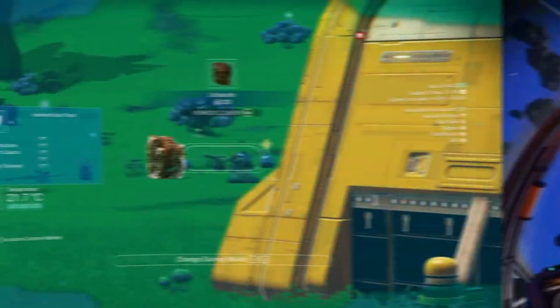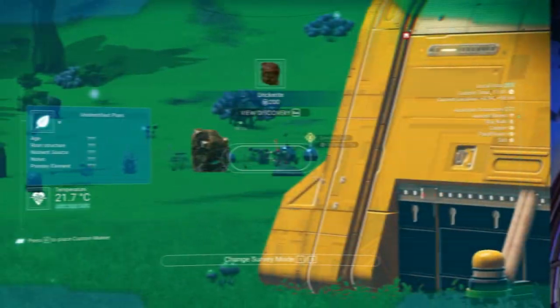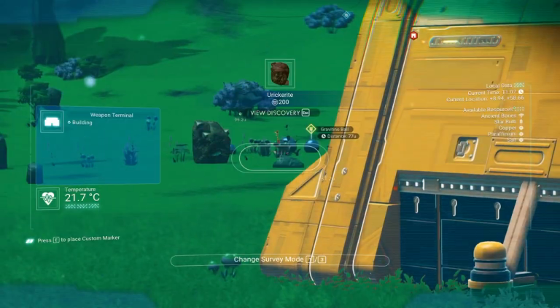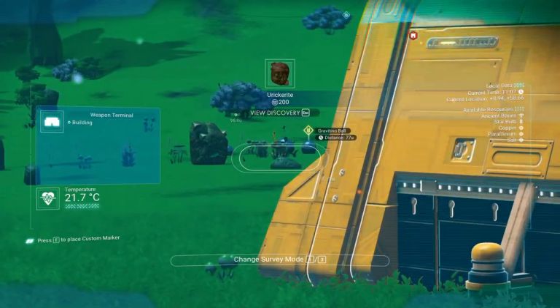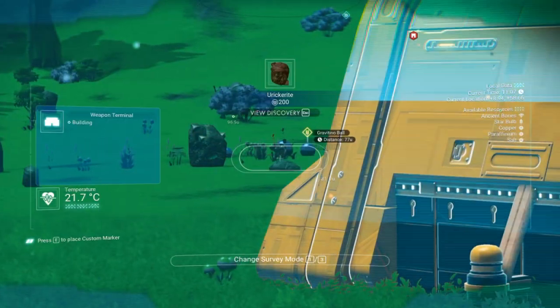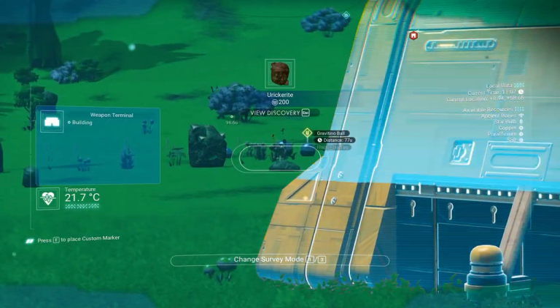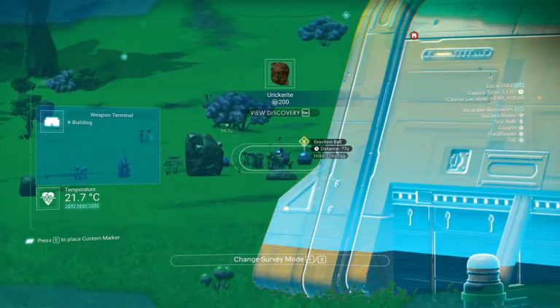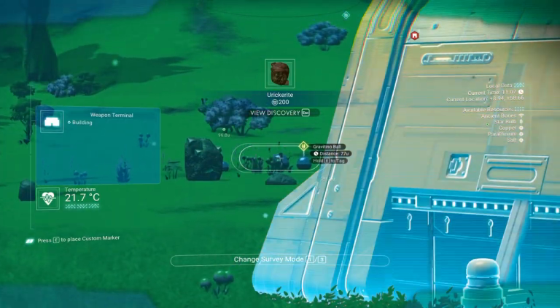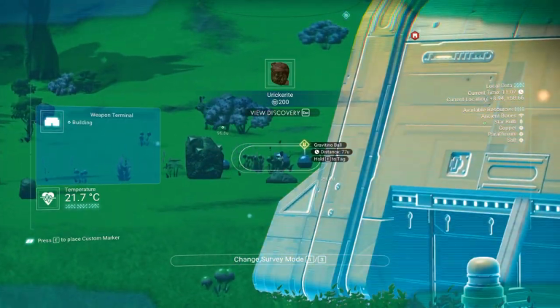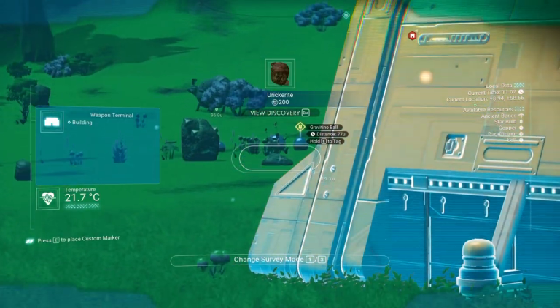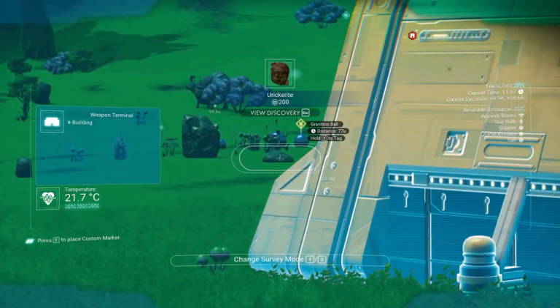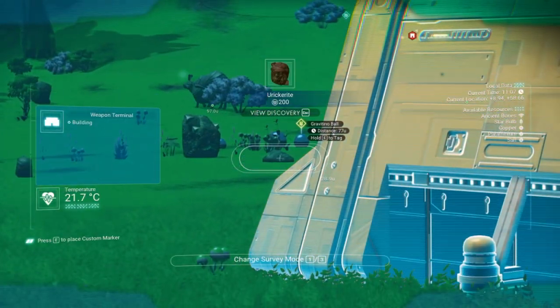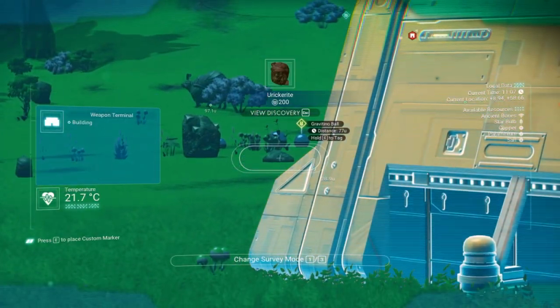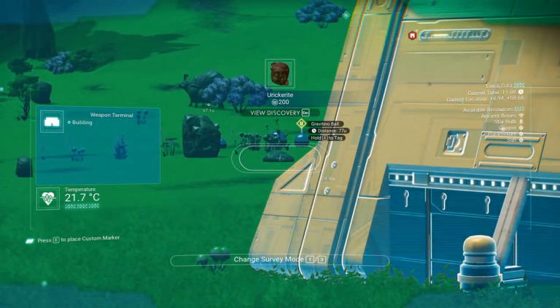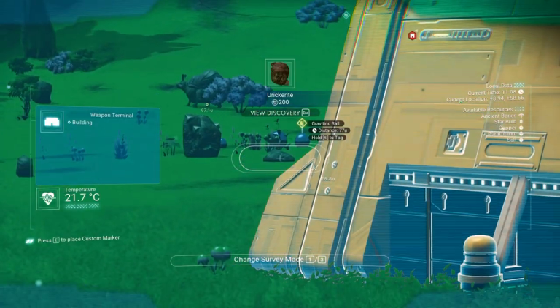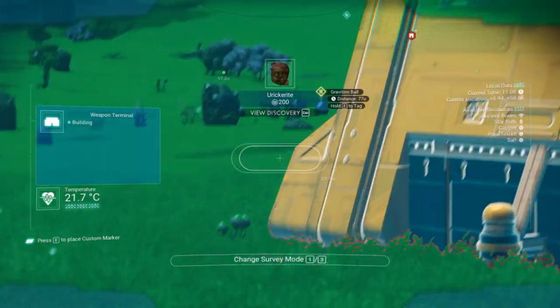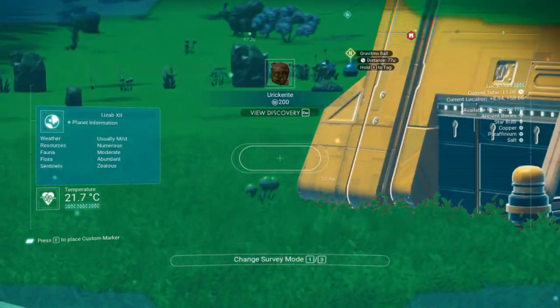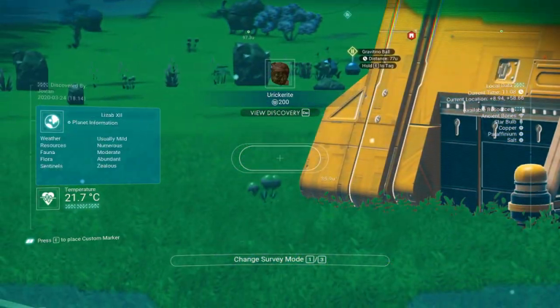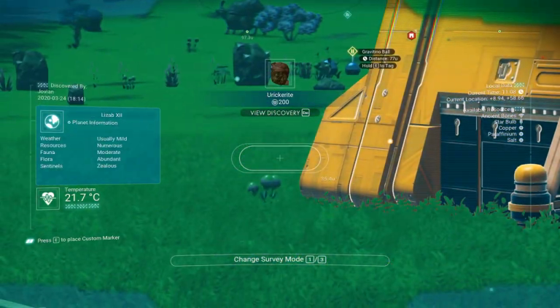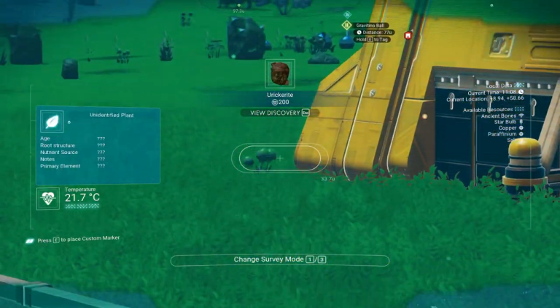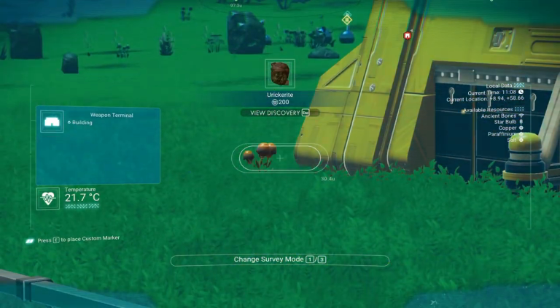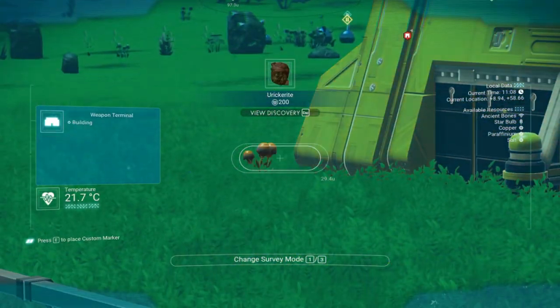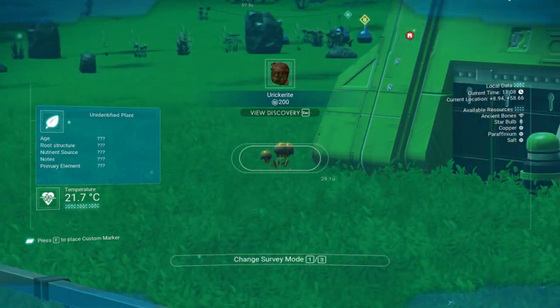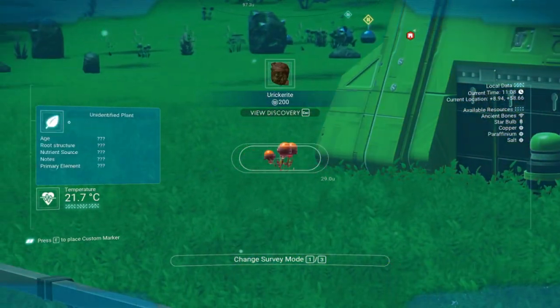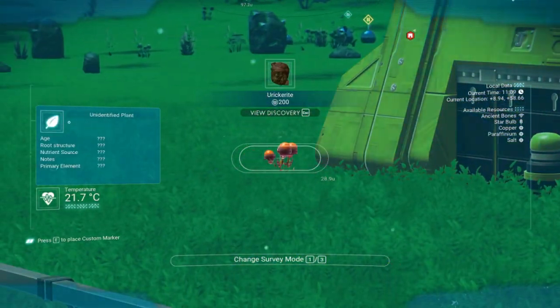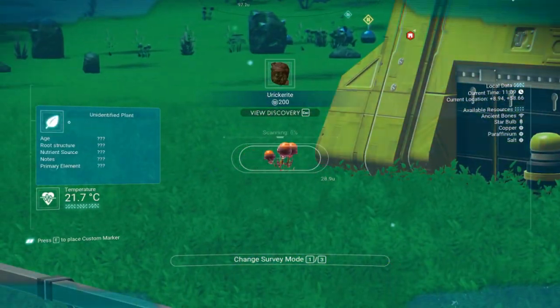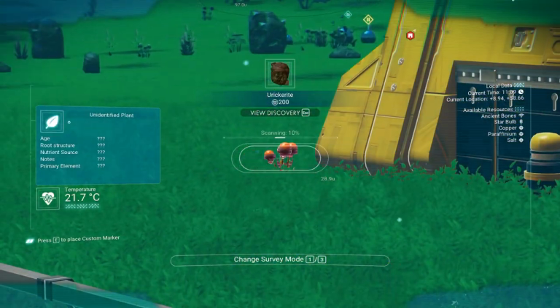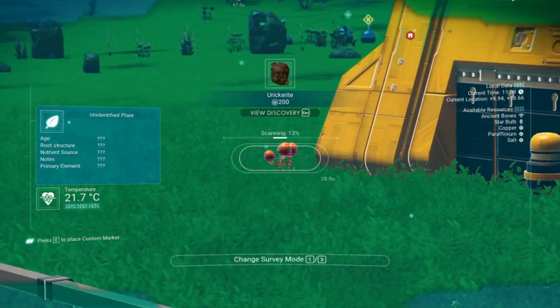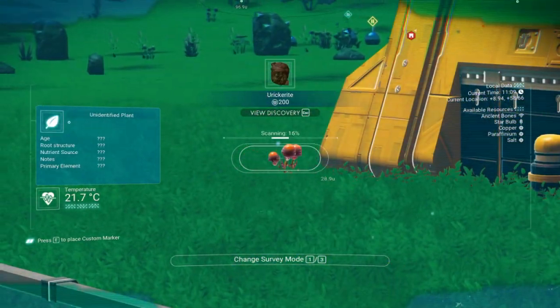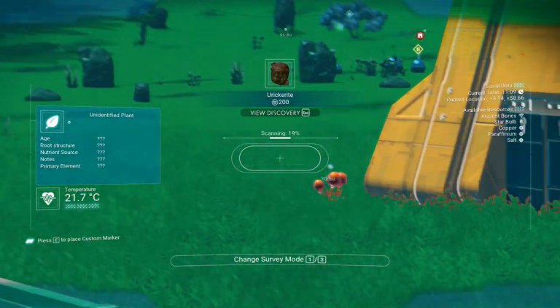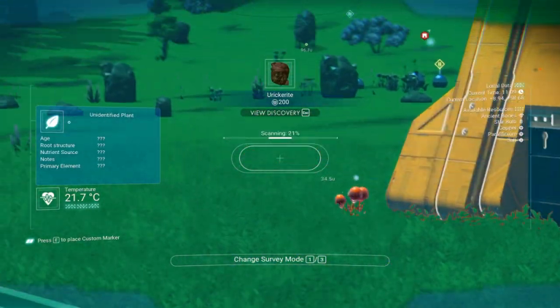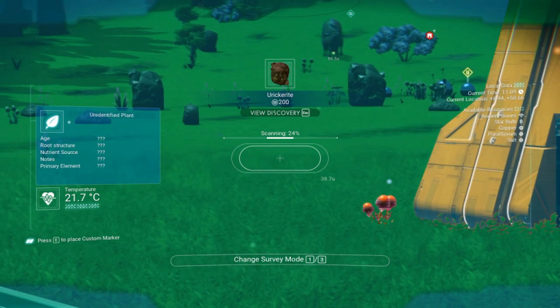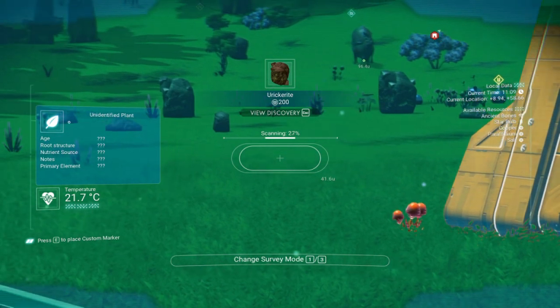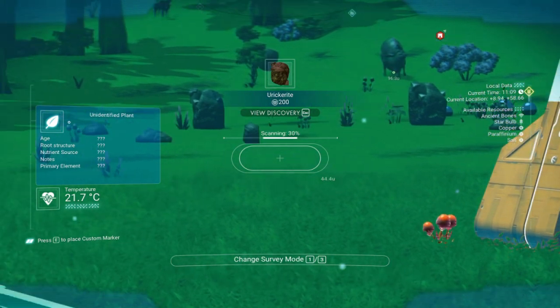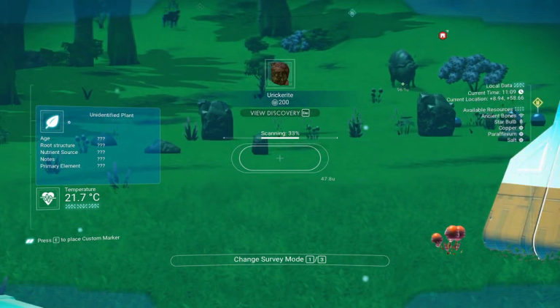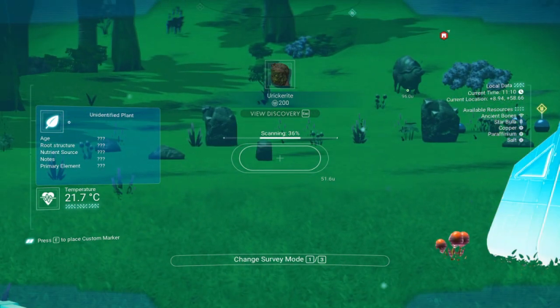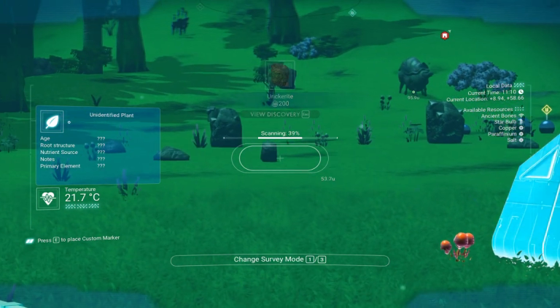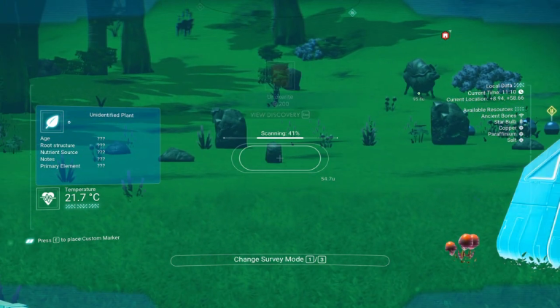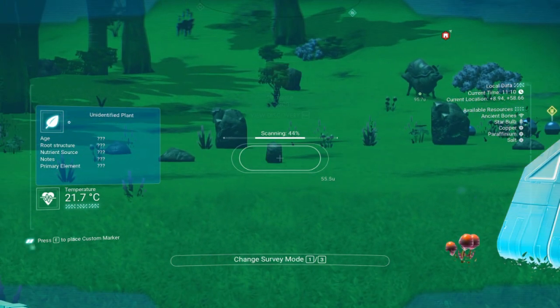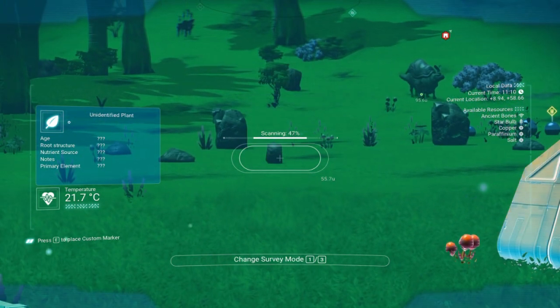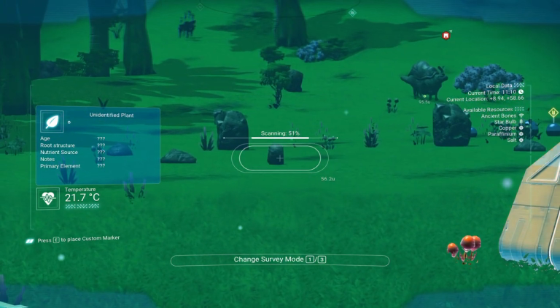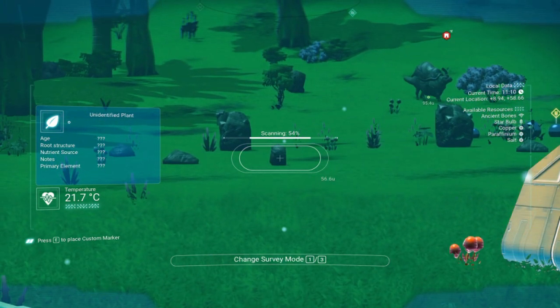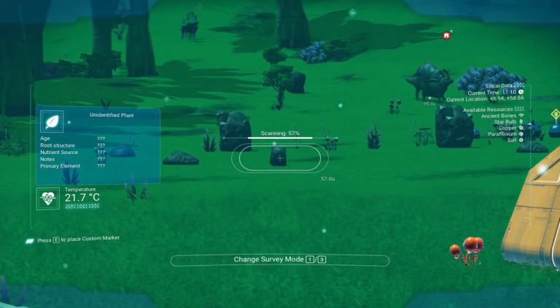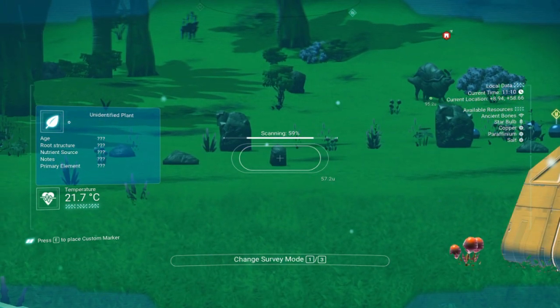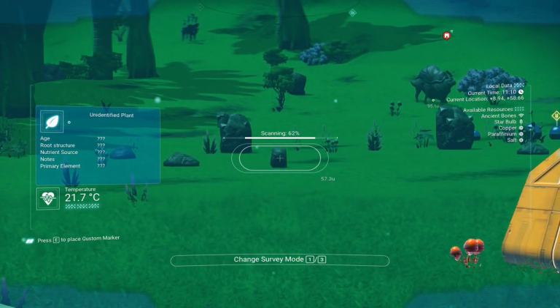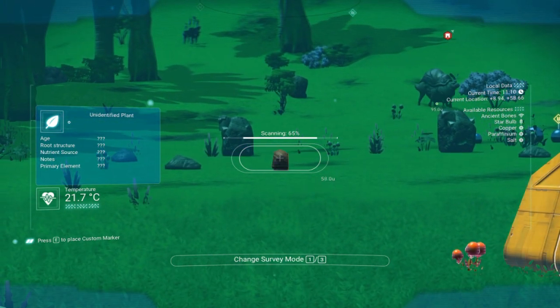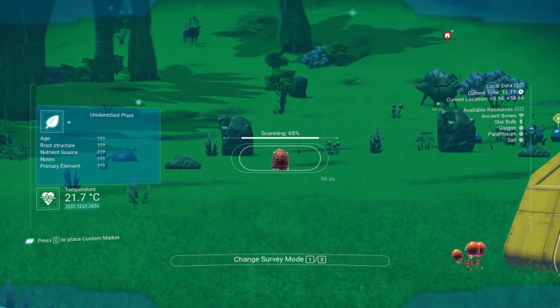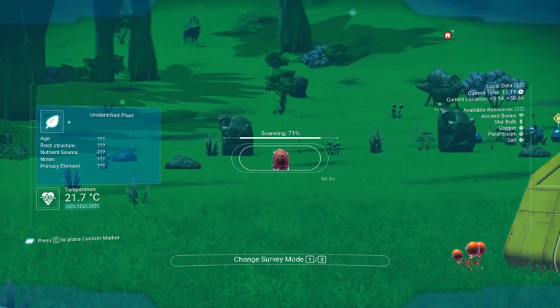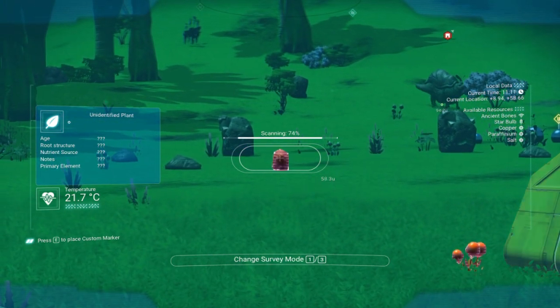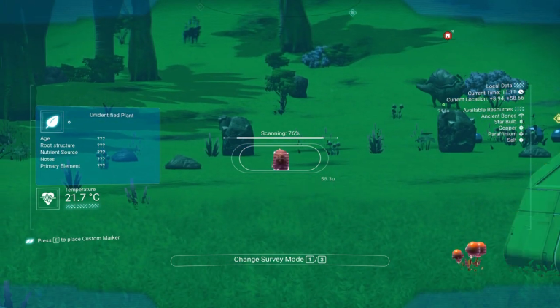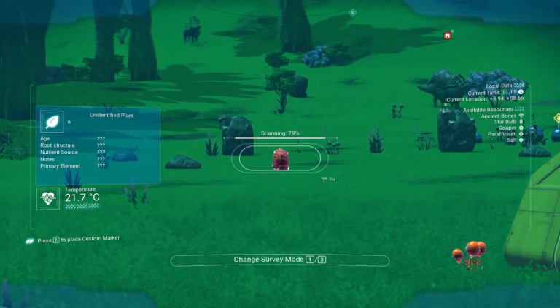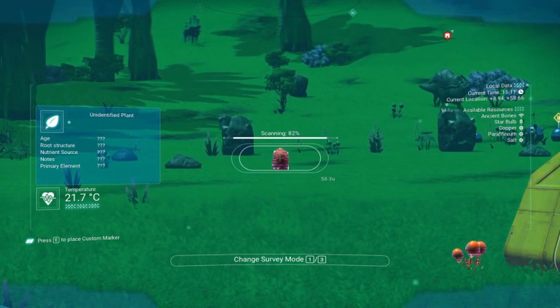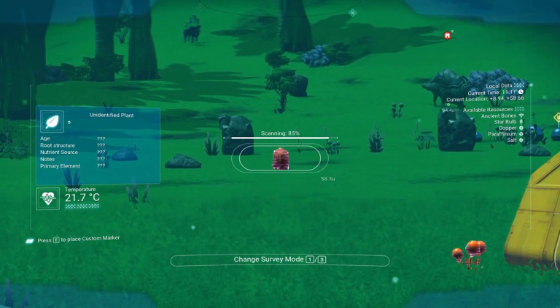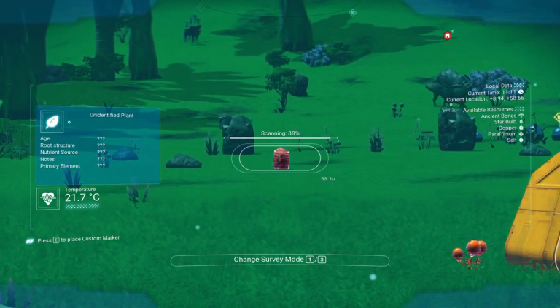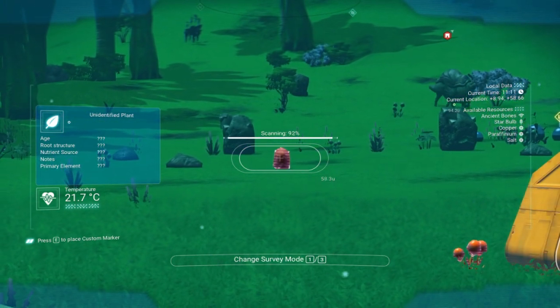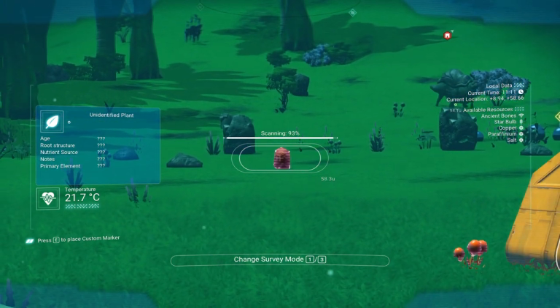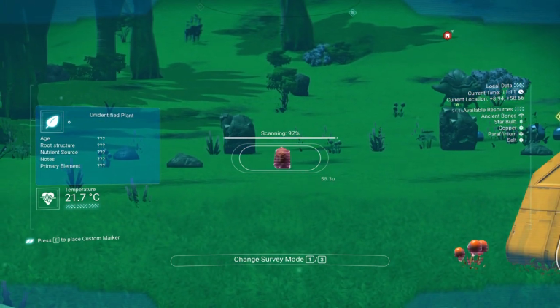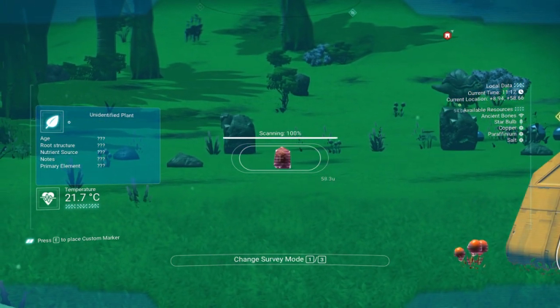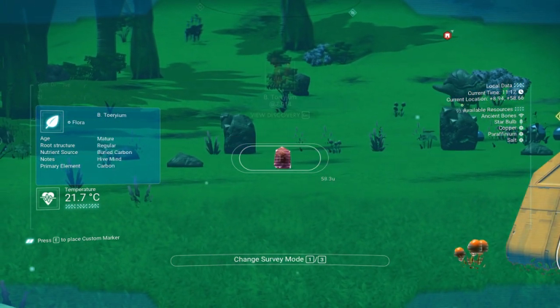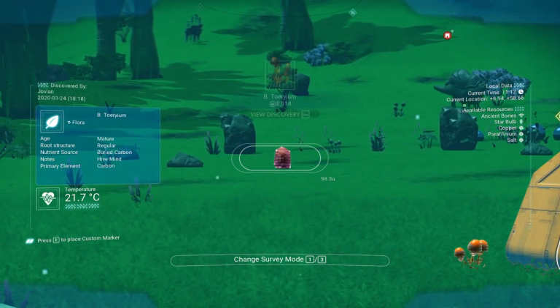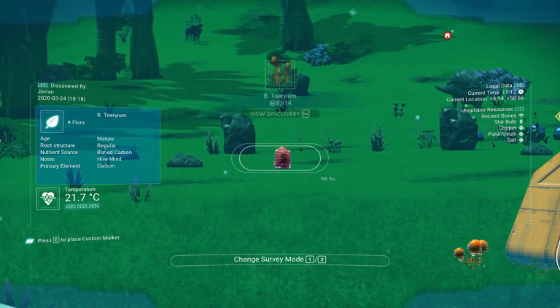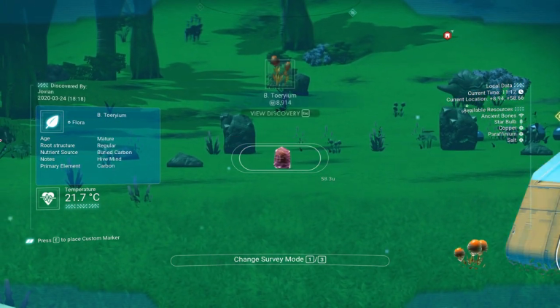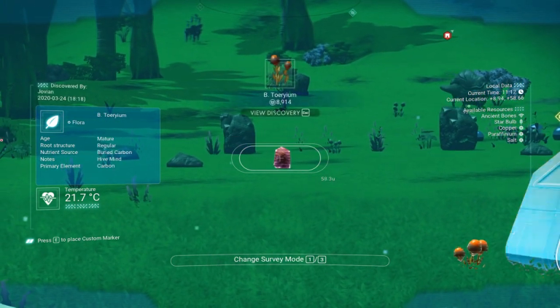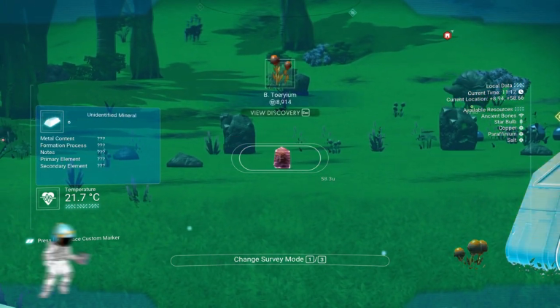Planets have procedurally generated flora and fauna, and you'll spend a lot of time scanning them with your visor, which gives you information and reveals extra resources you can collect.